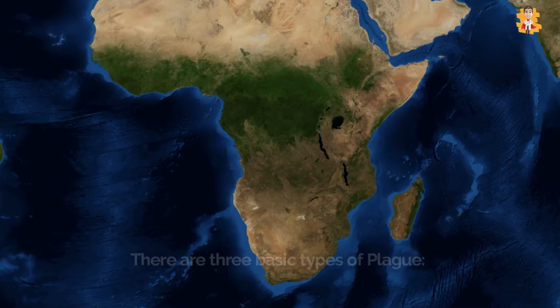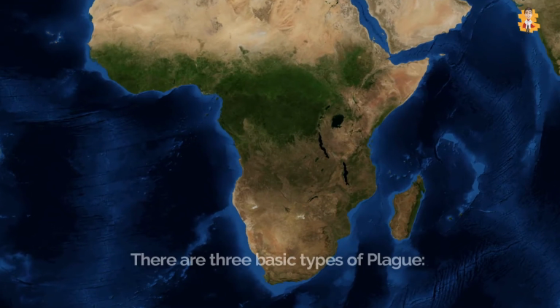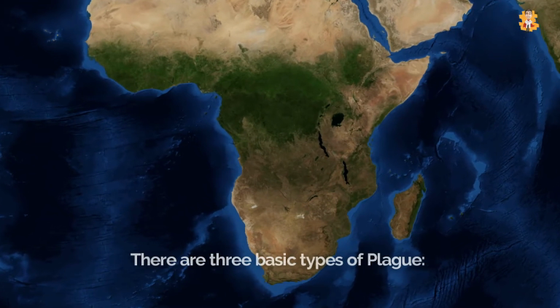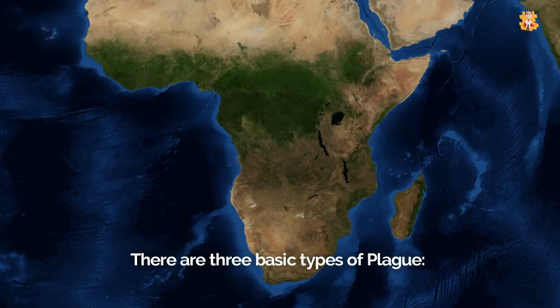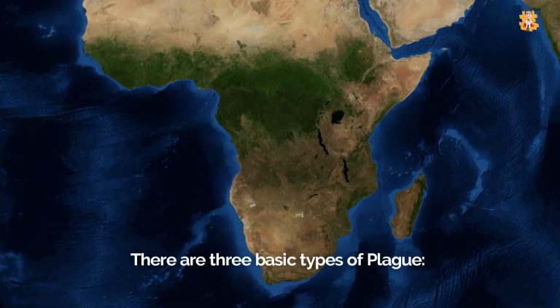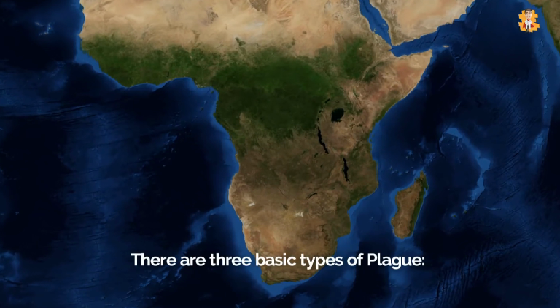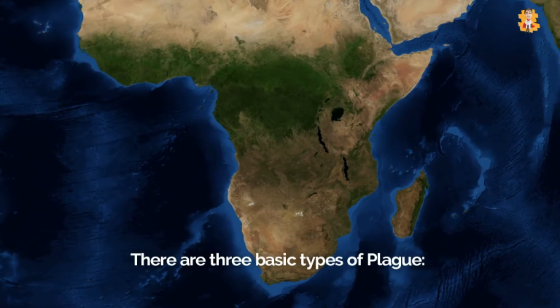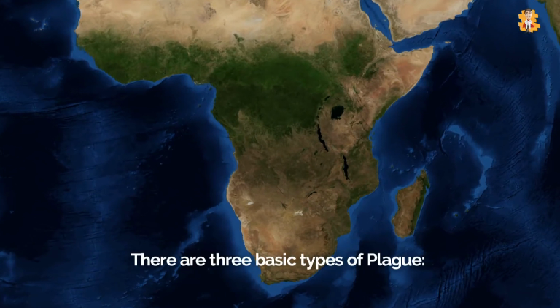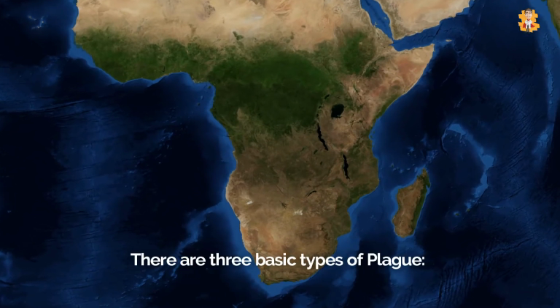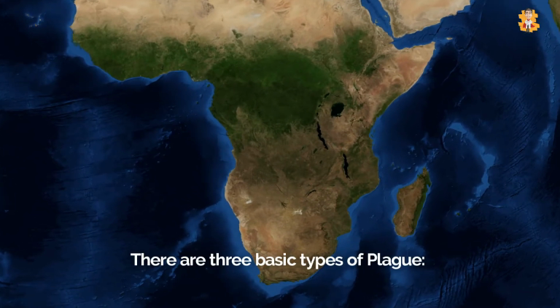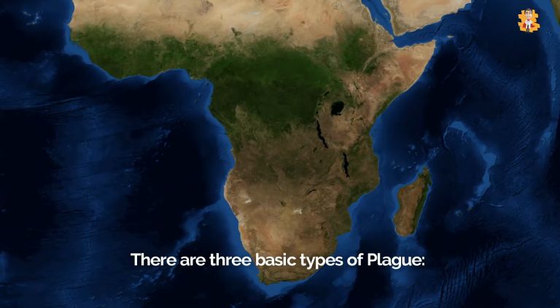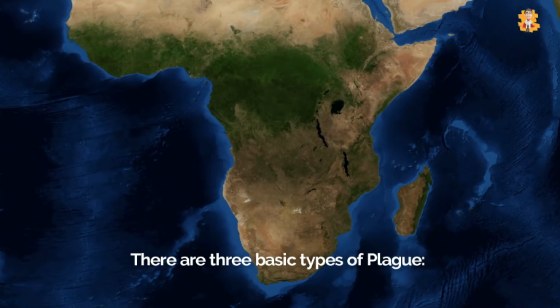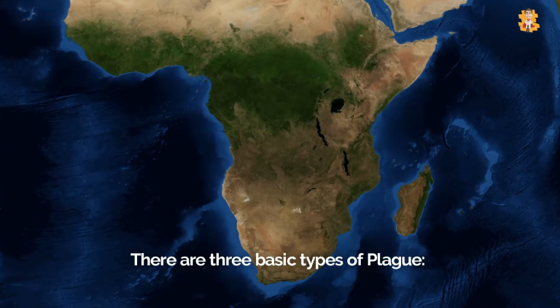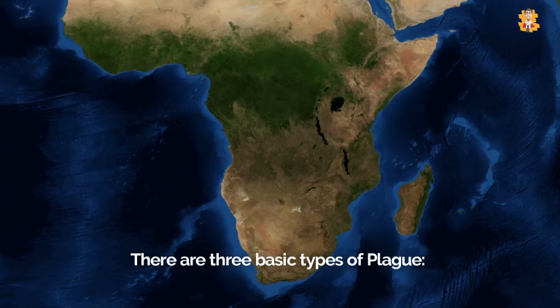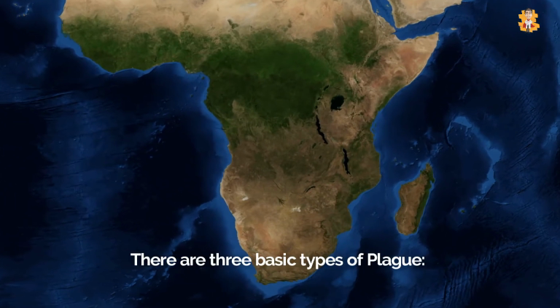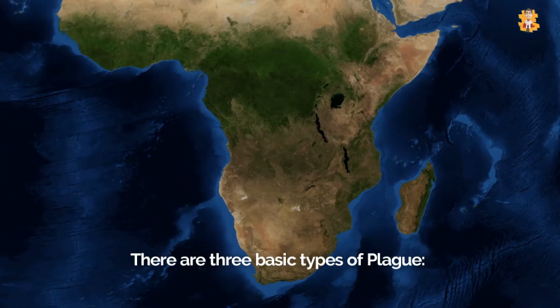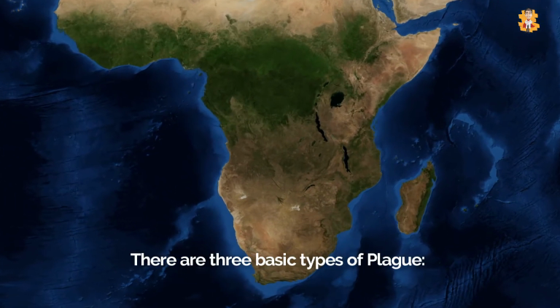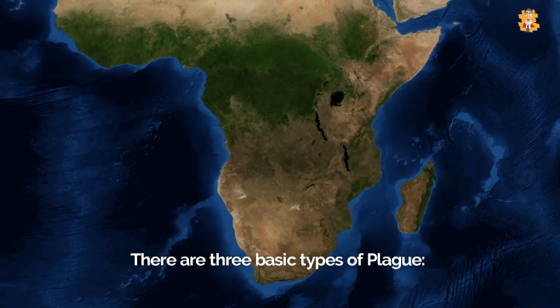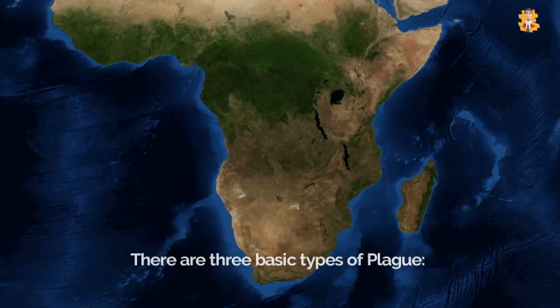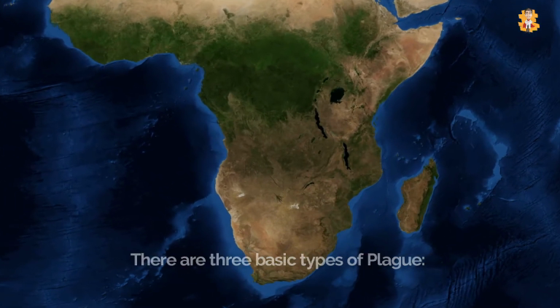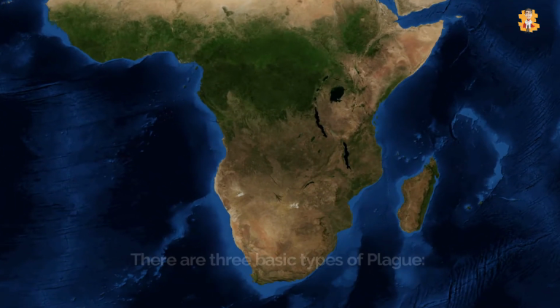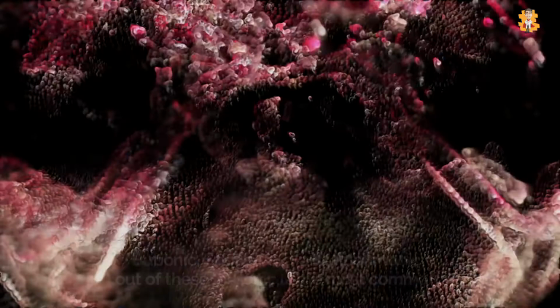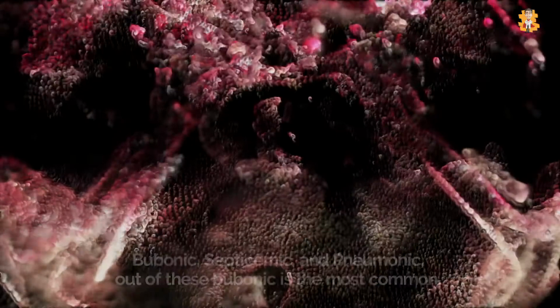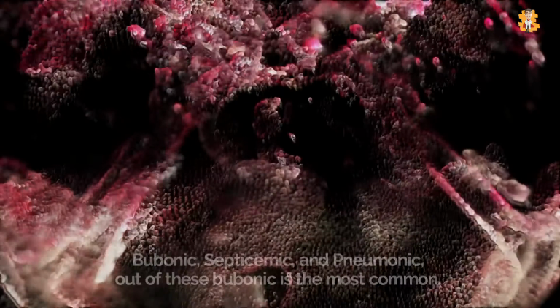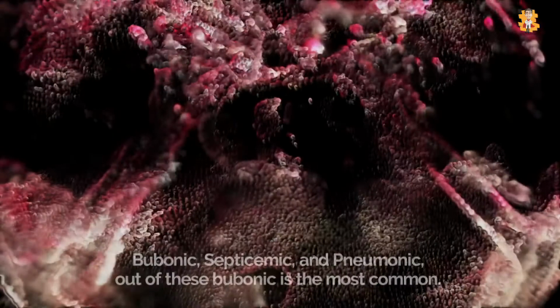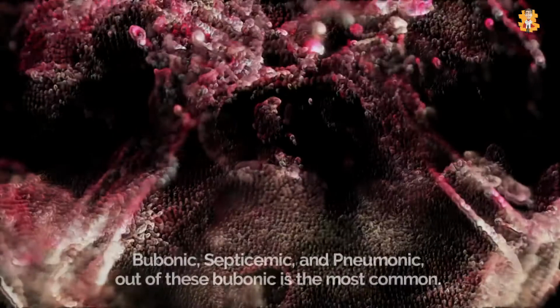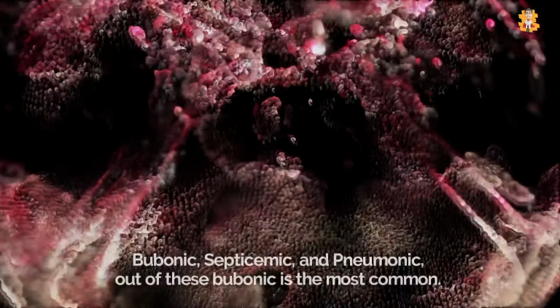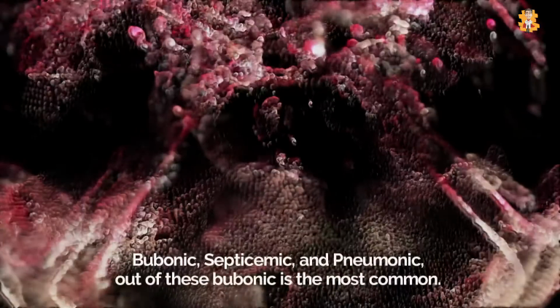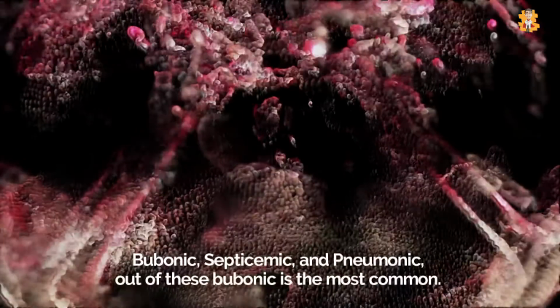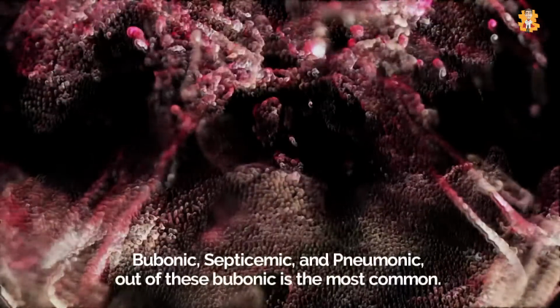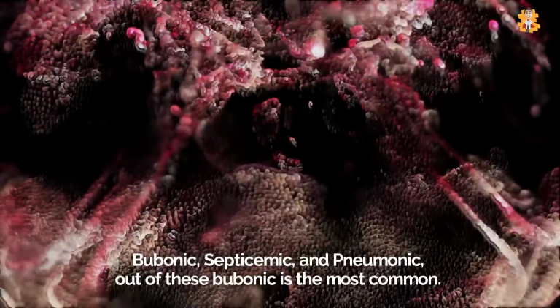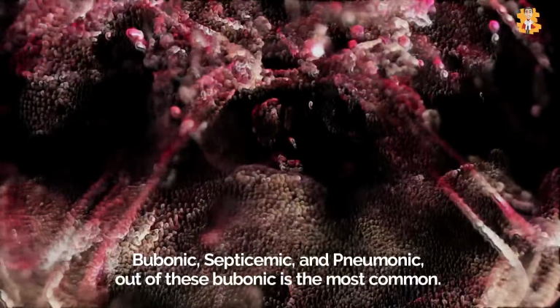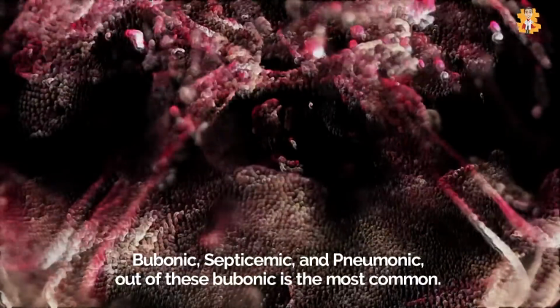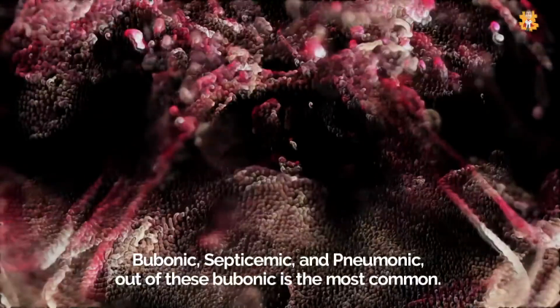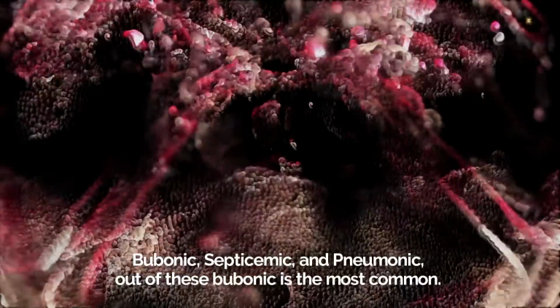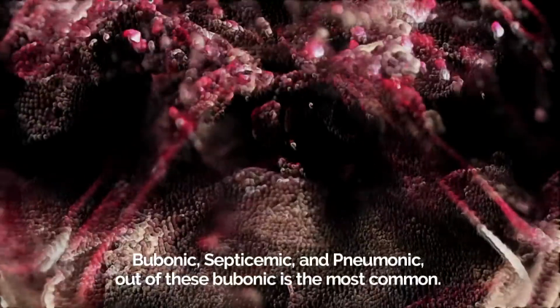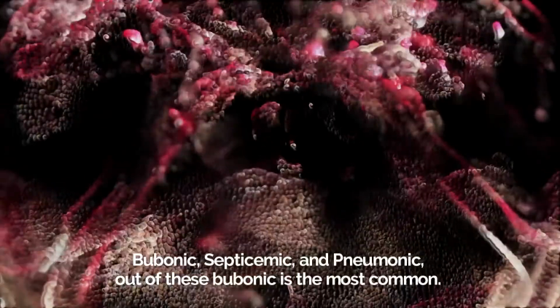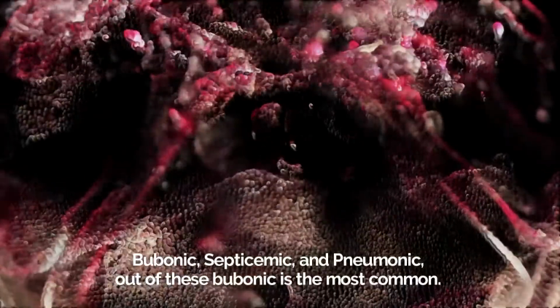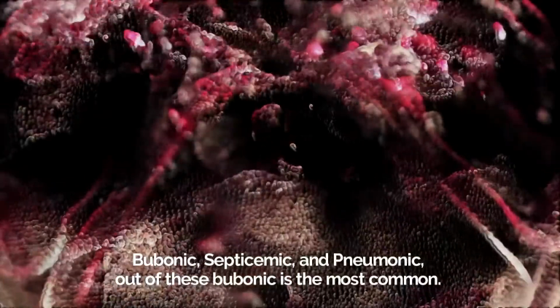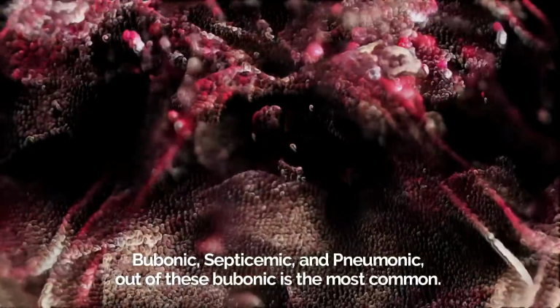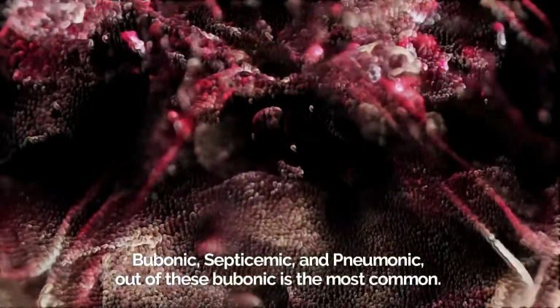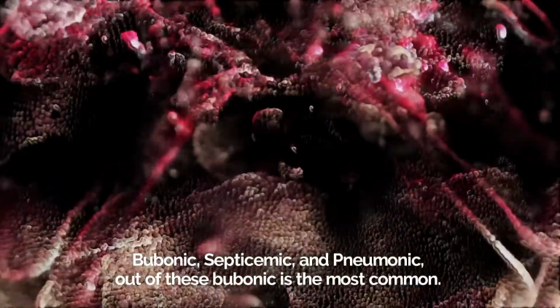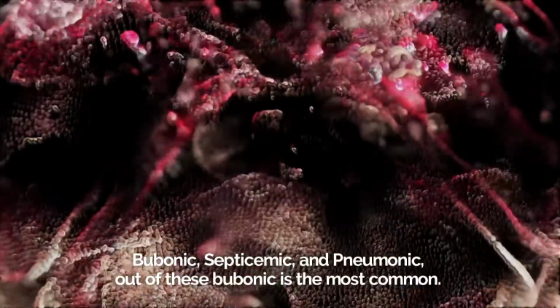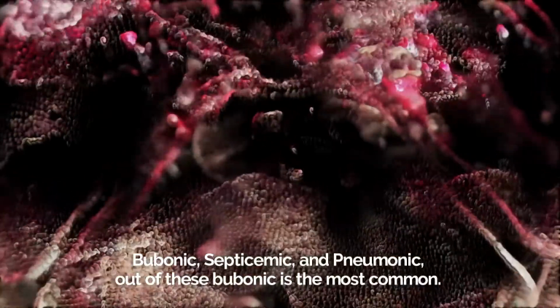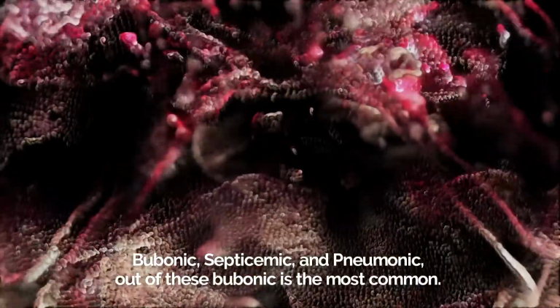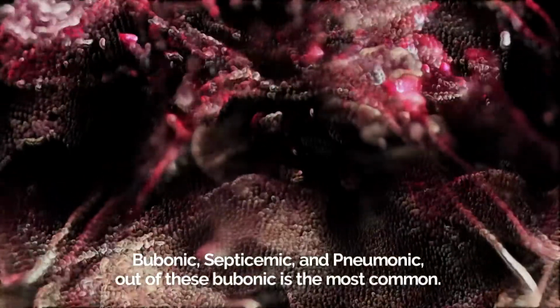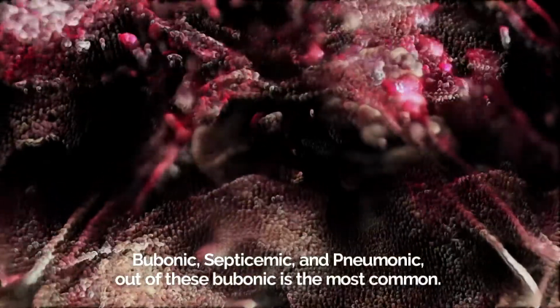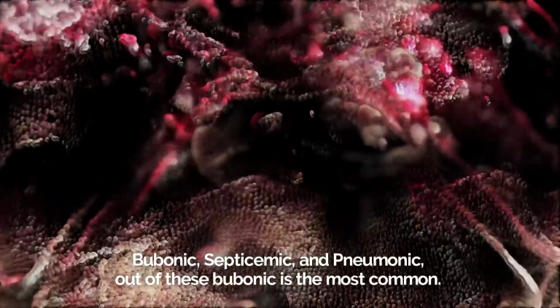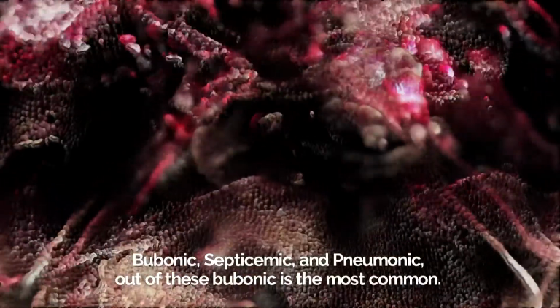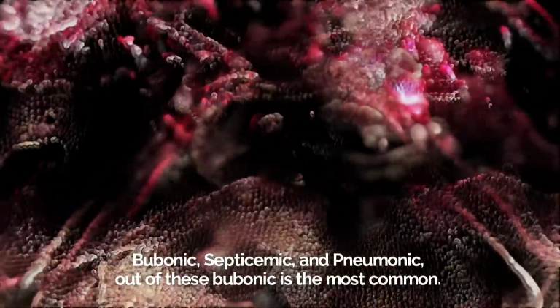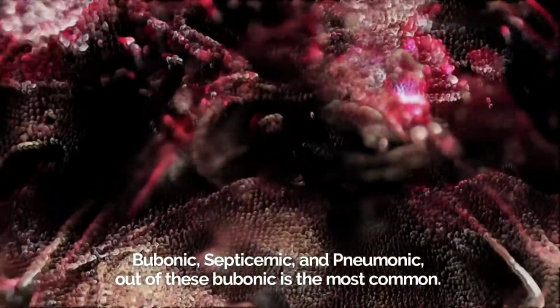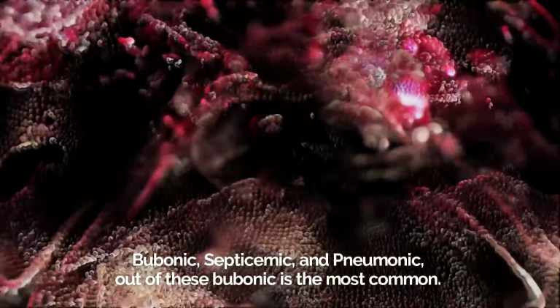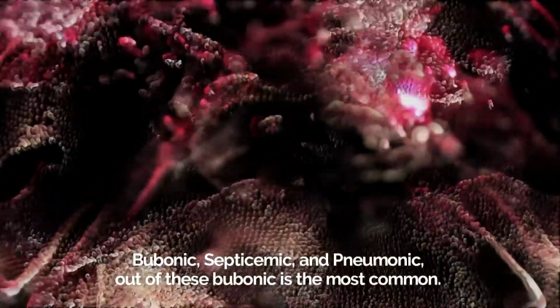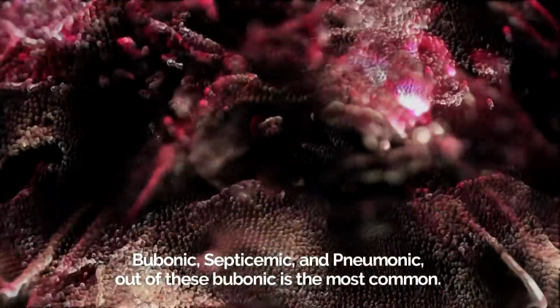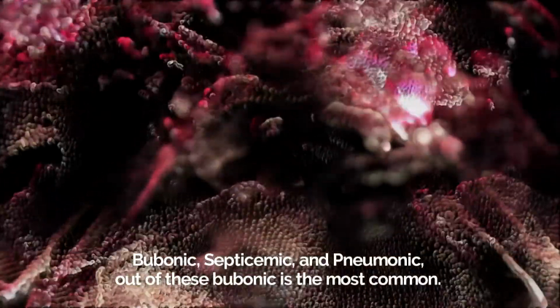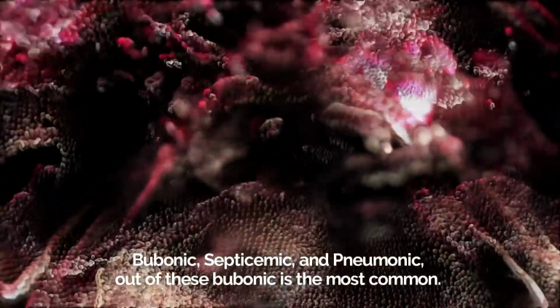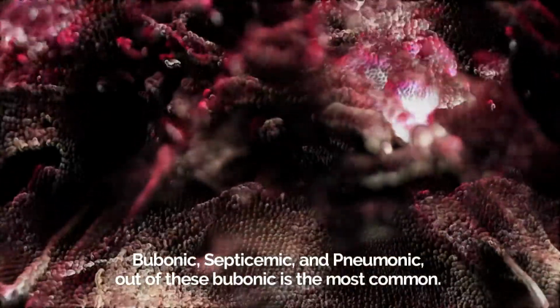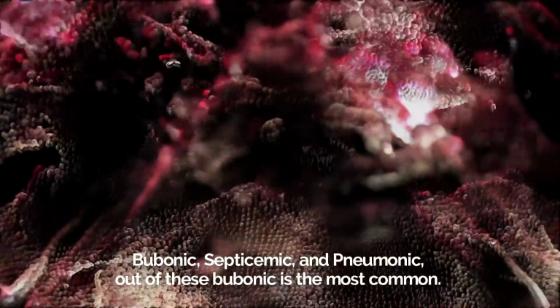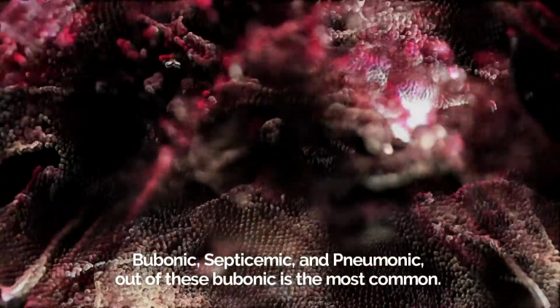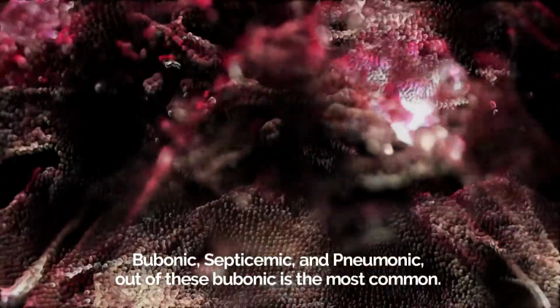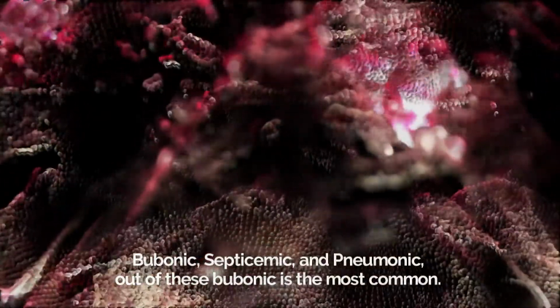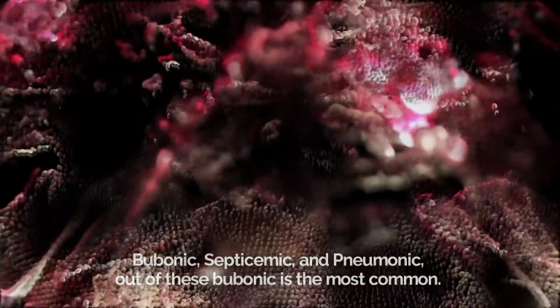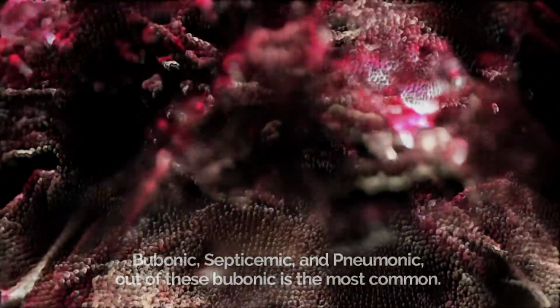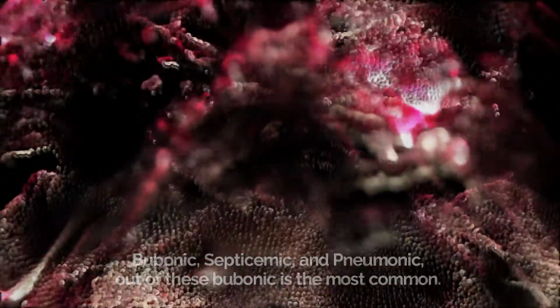There are three basic types of plague: bubonic, septicemic, and pneumonic. Out of these, bubonic is the most common.